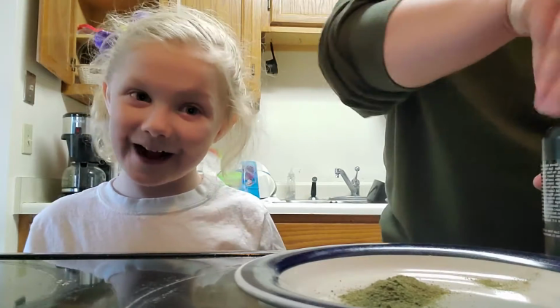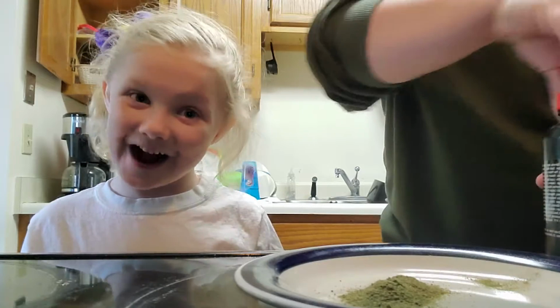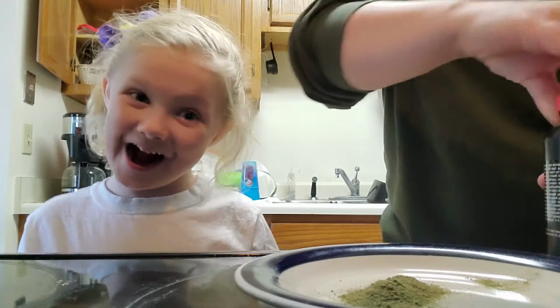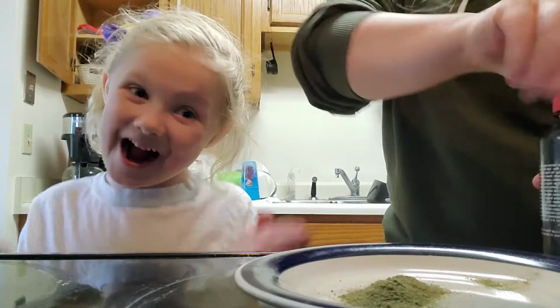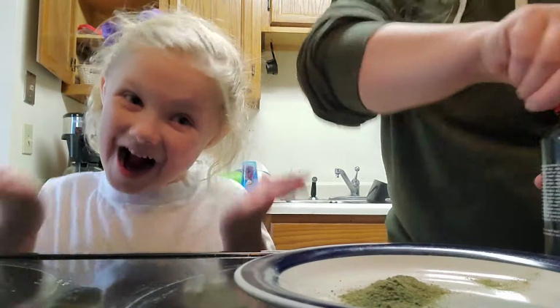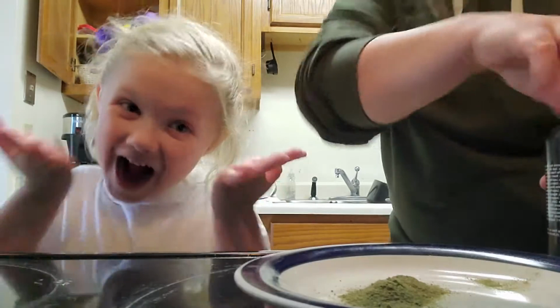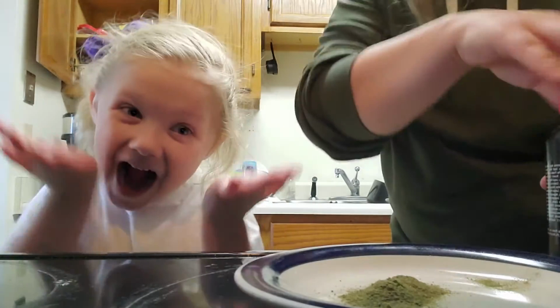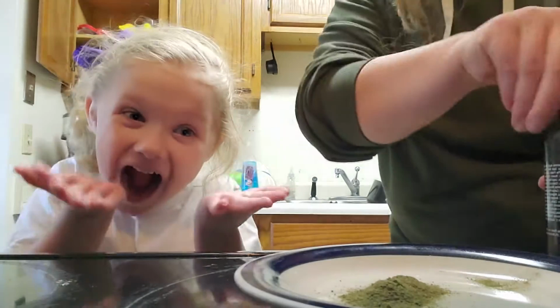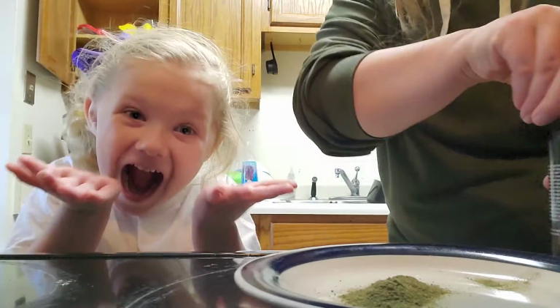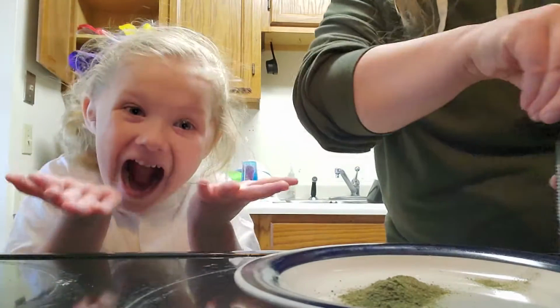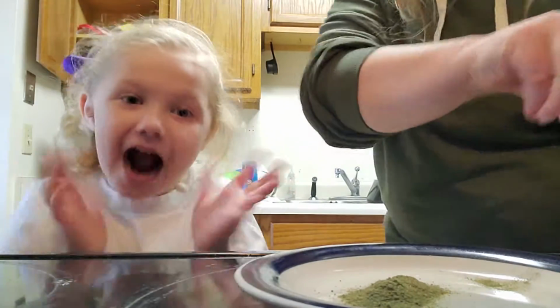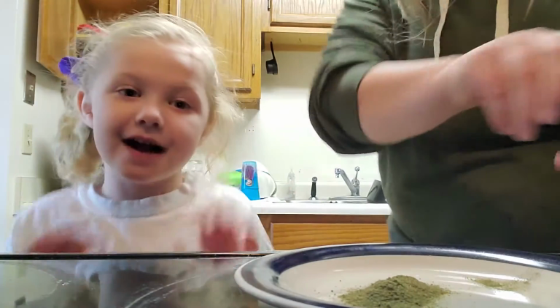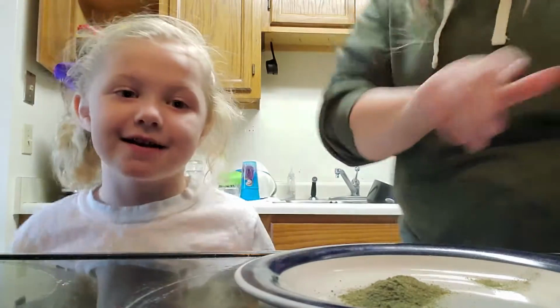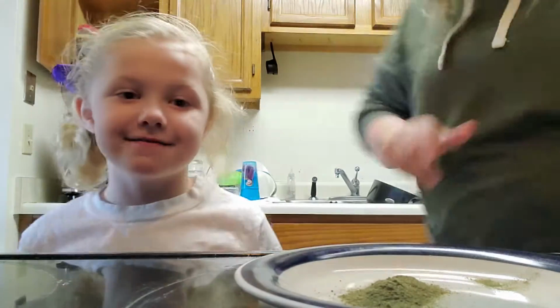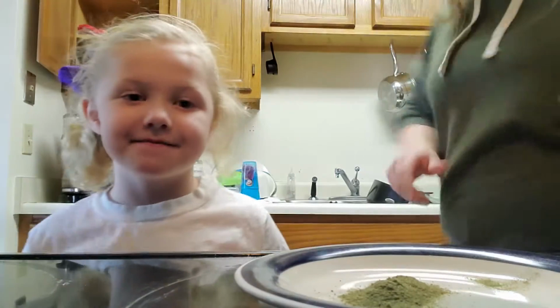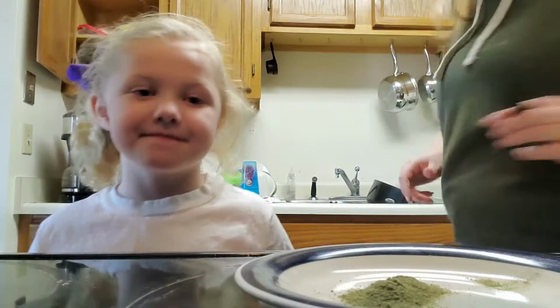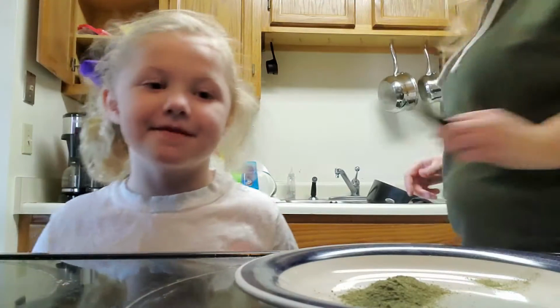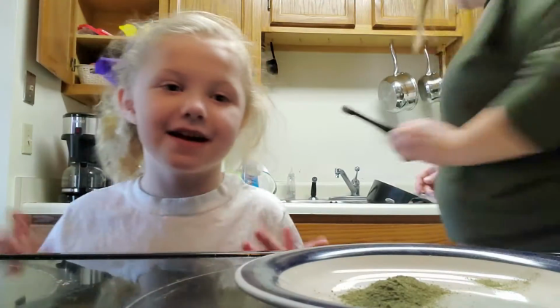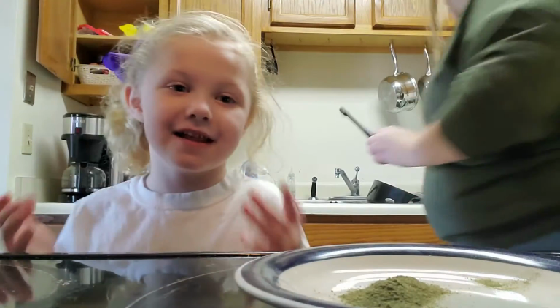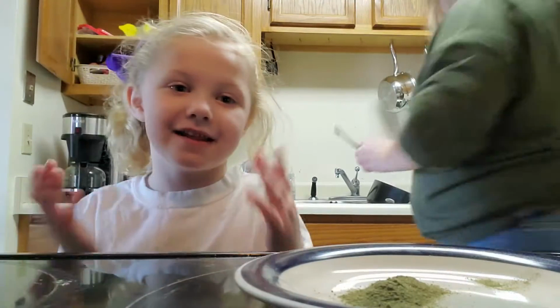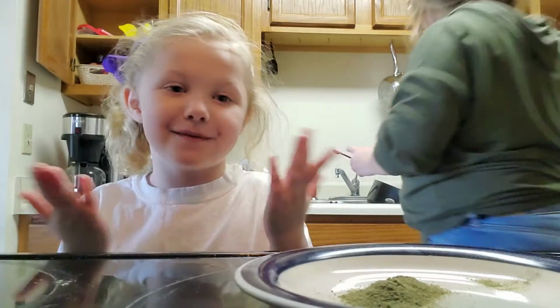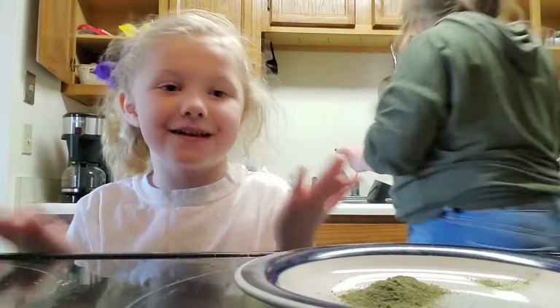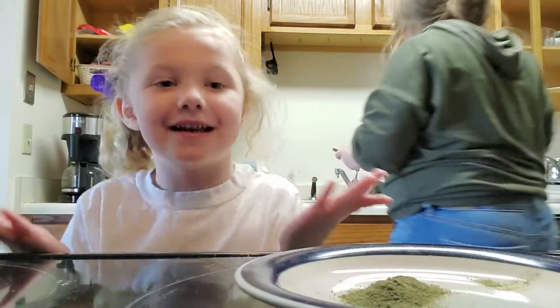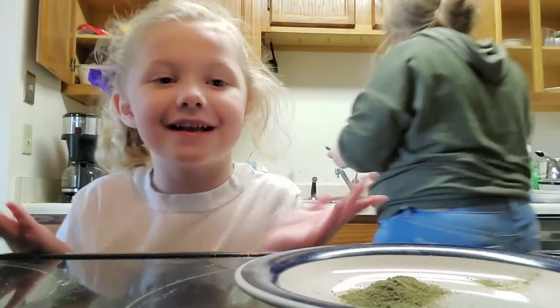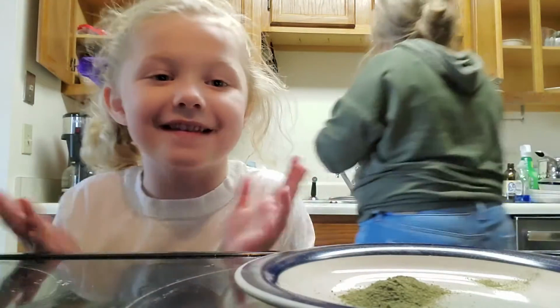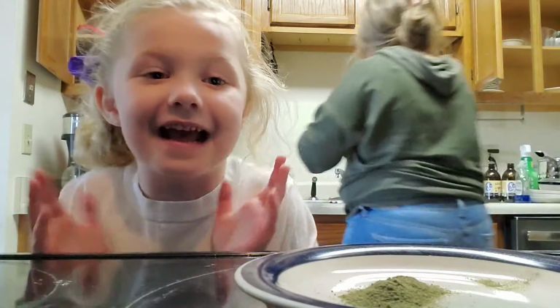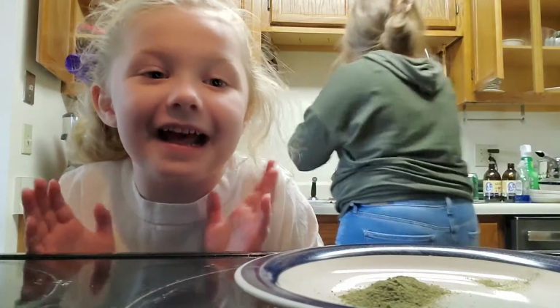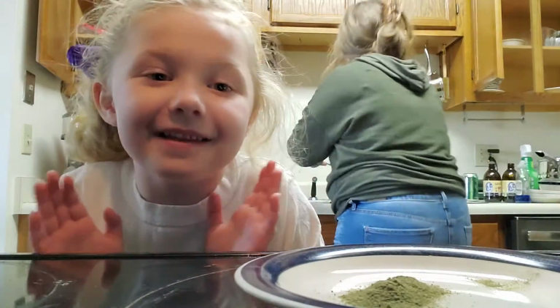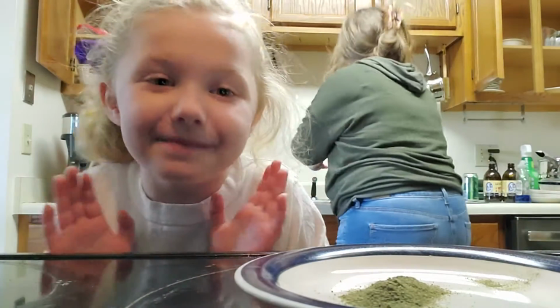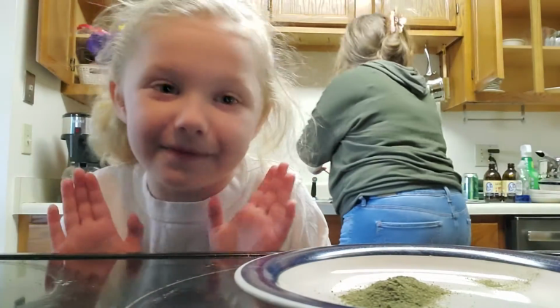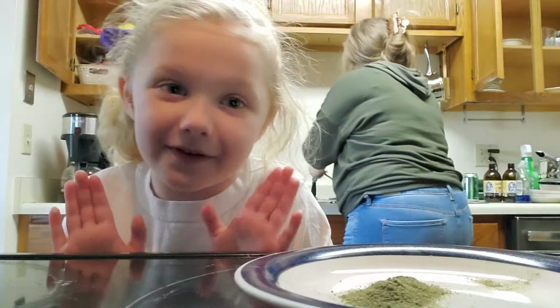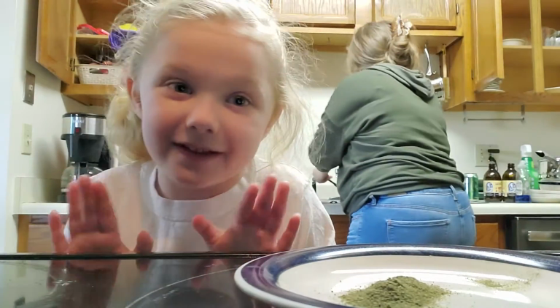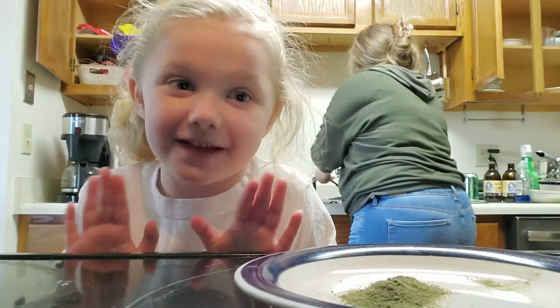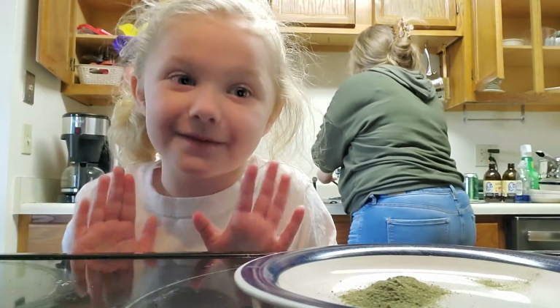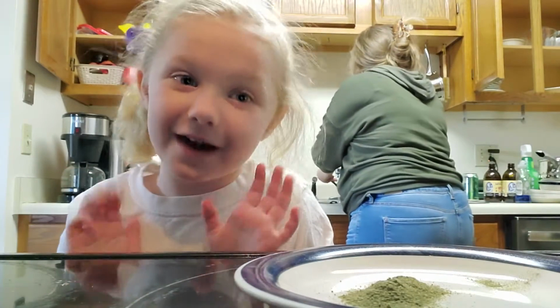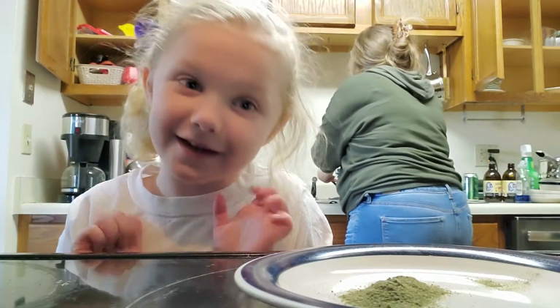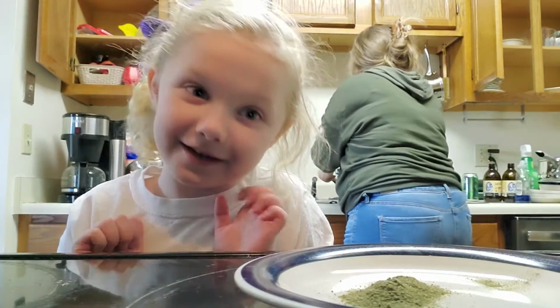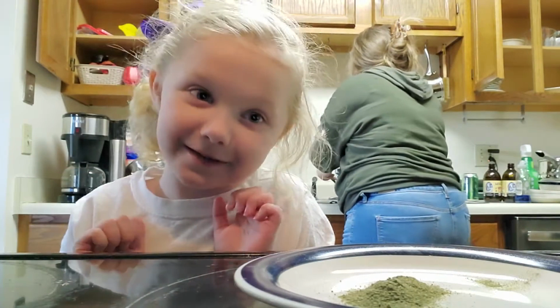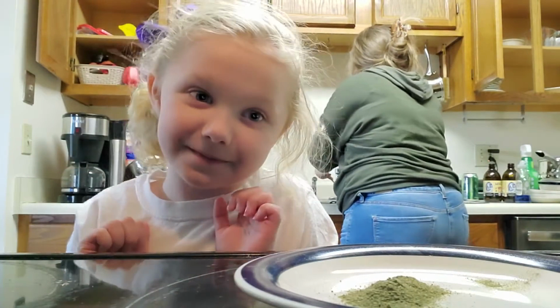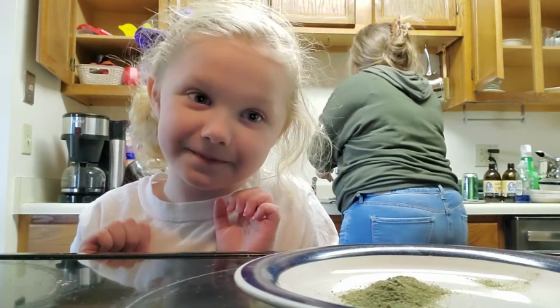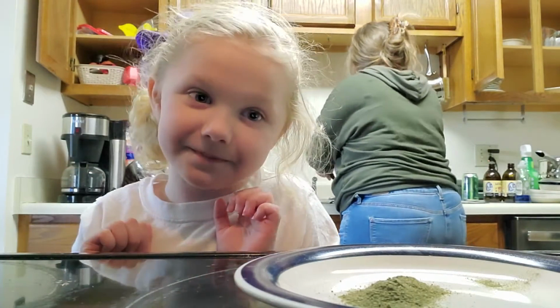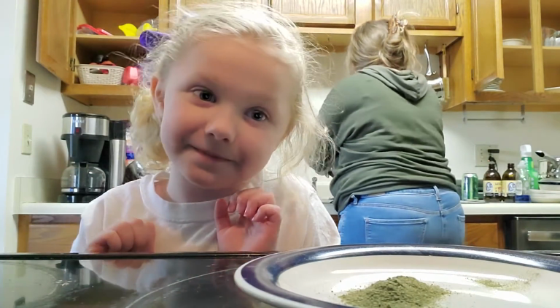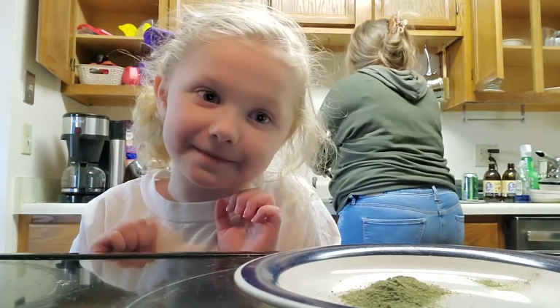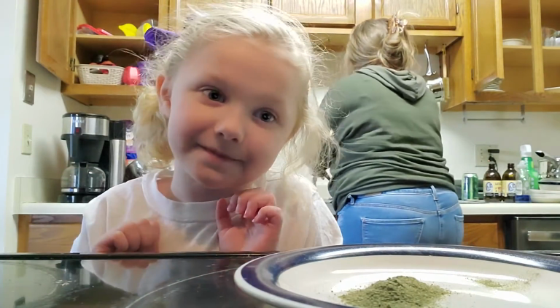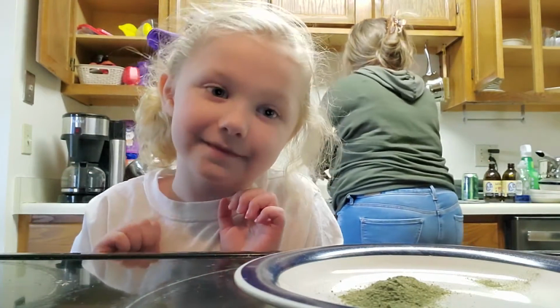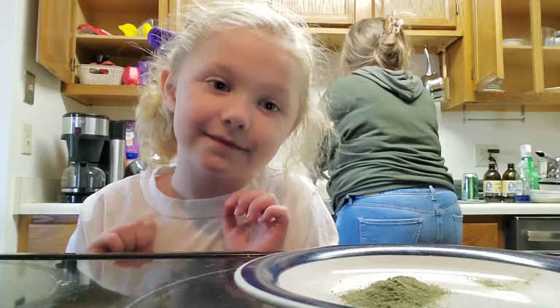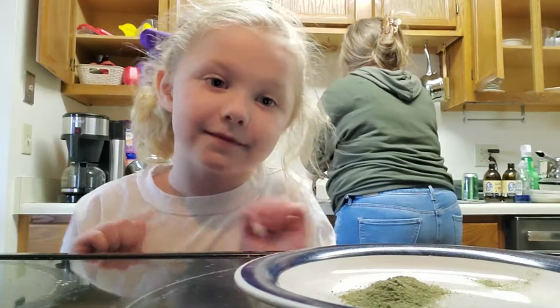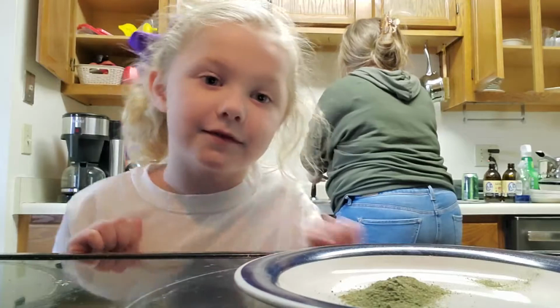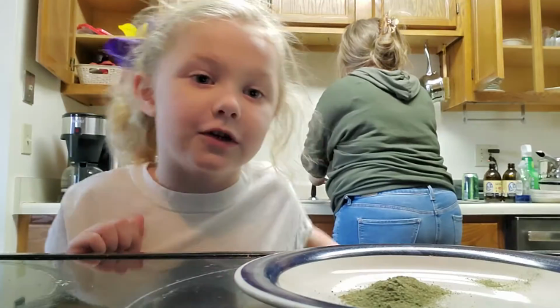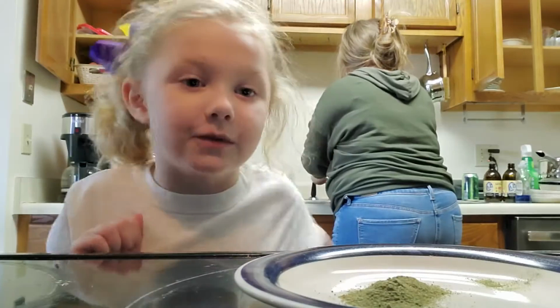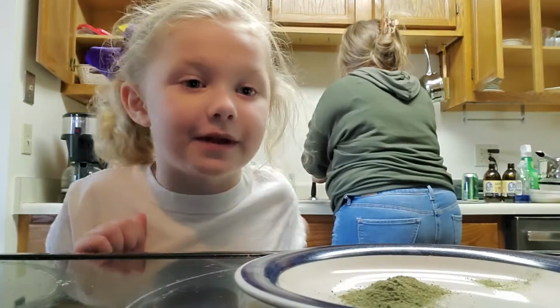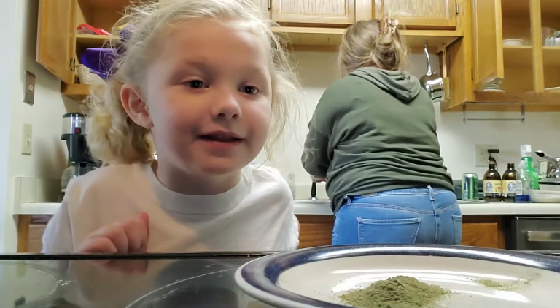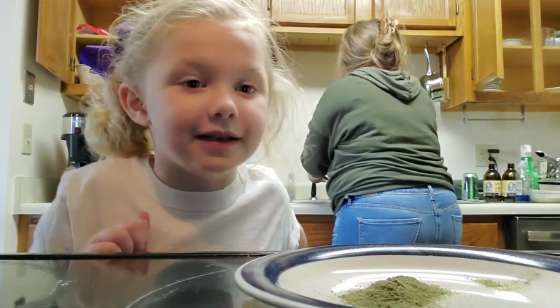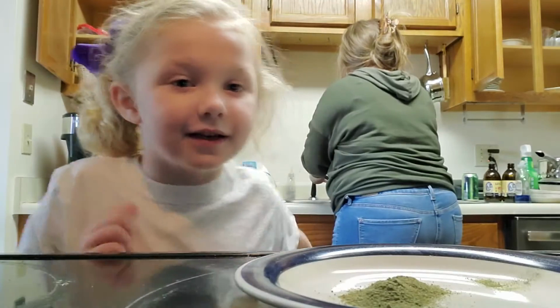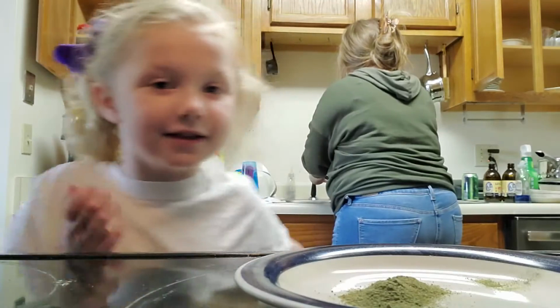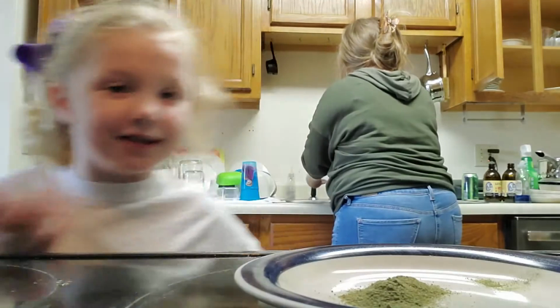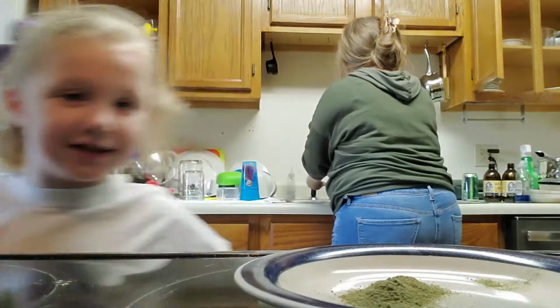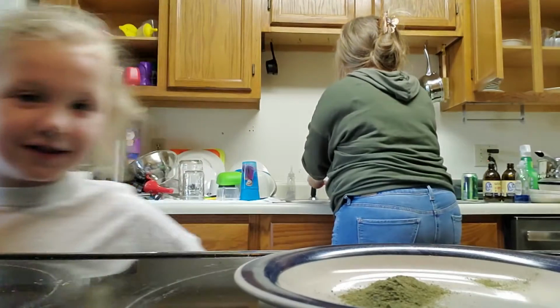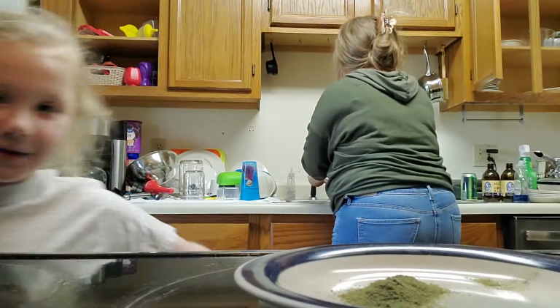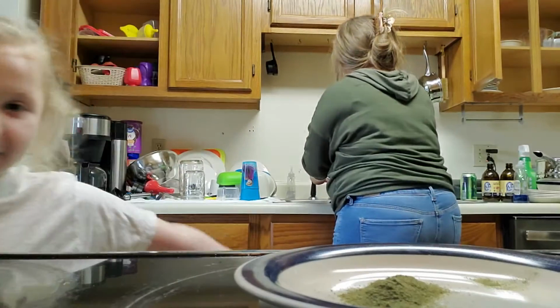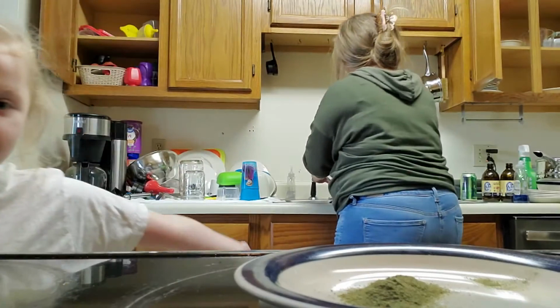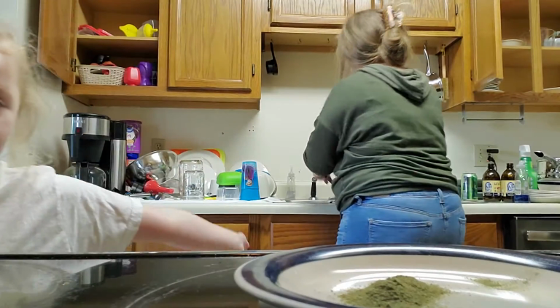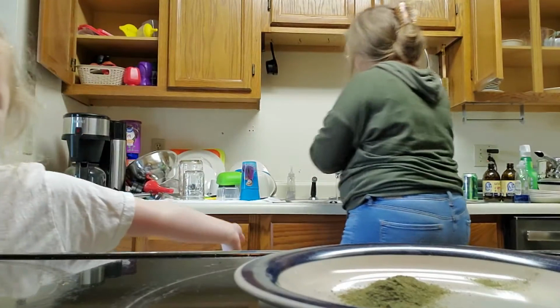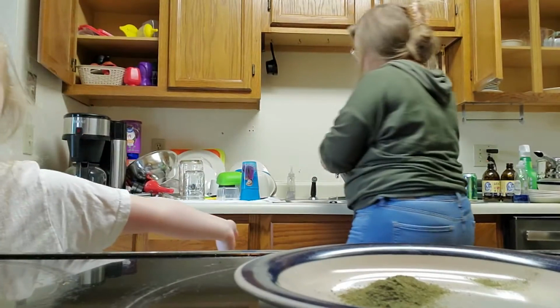And then we just add boiling water. She's doing the water.